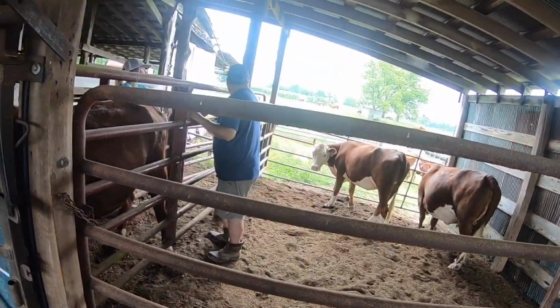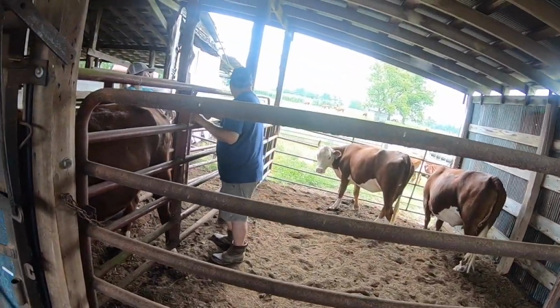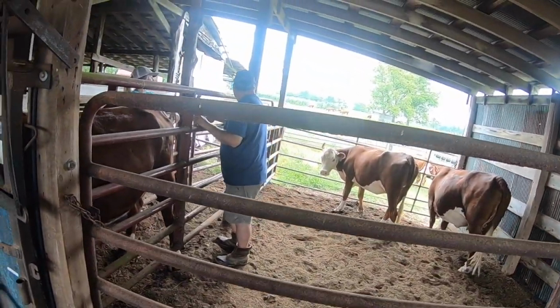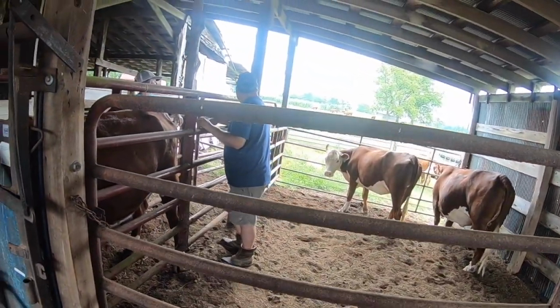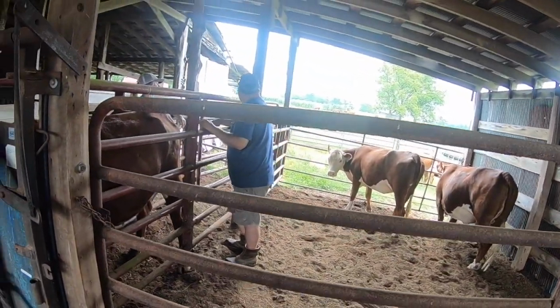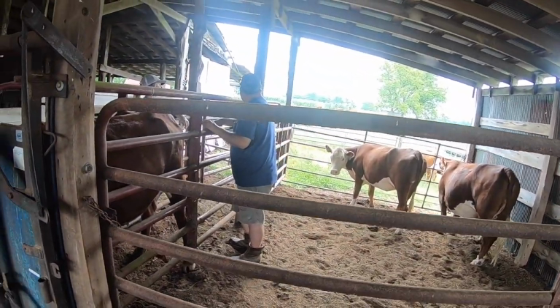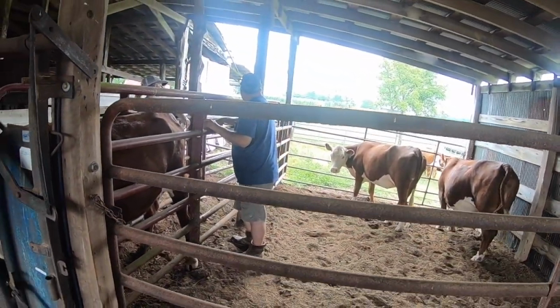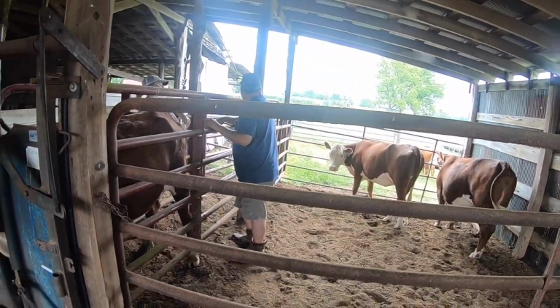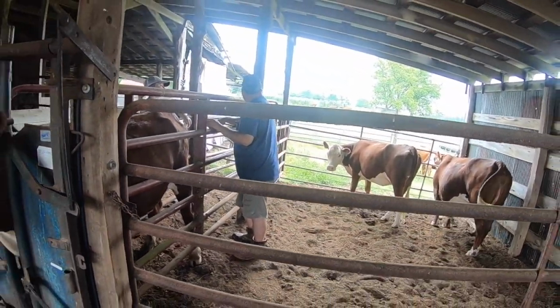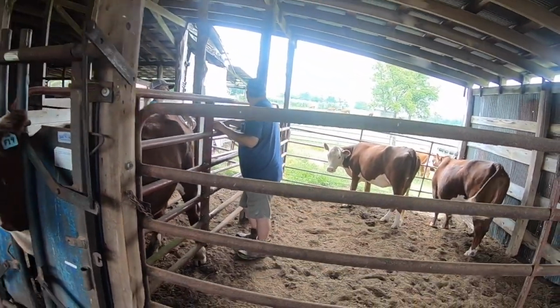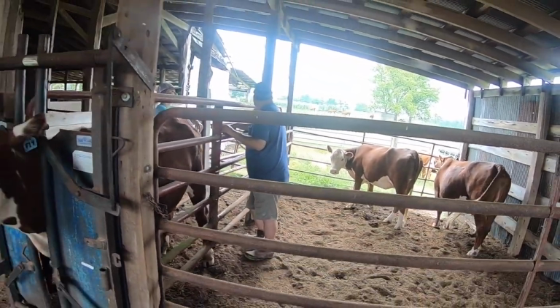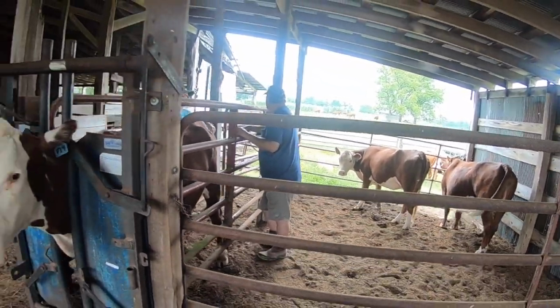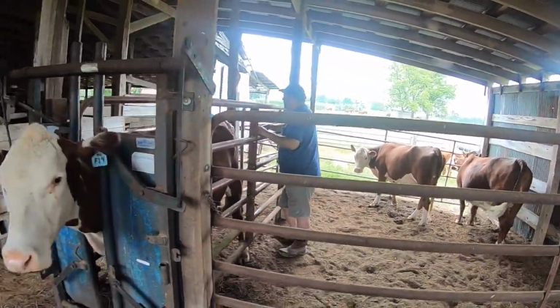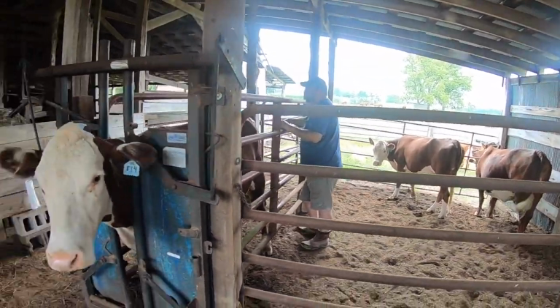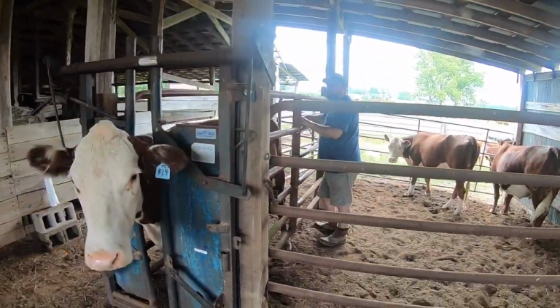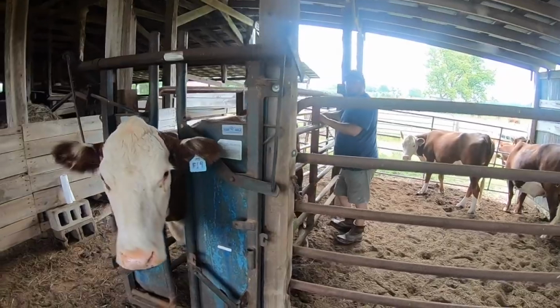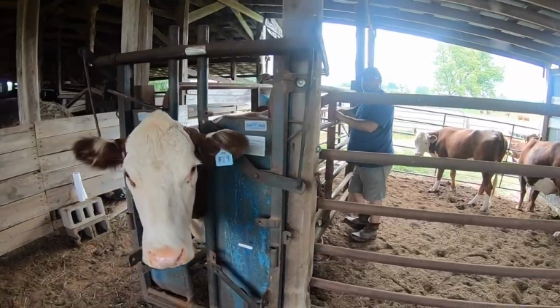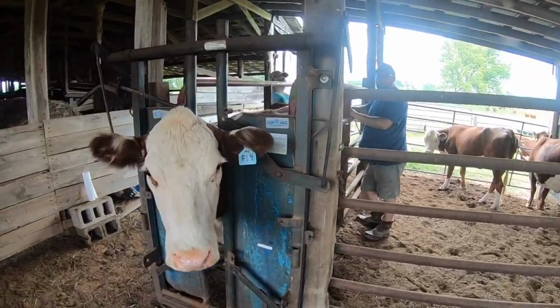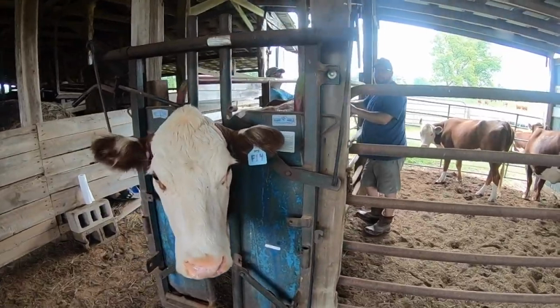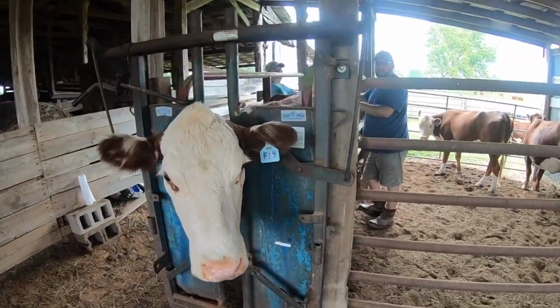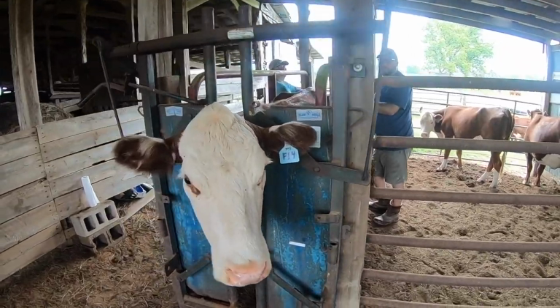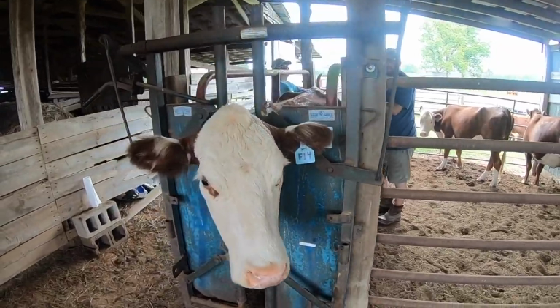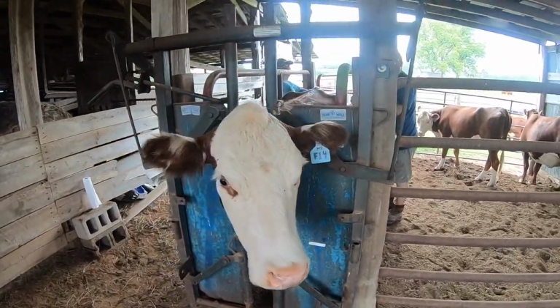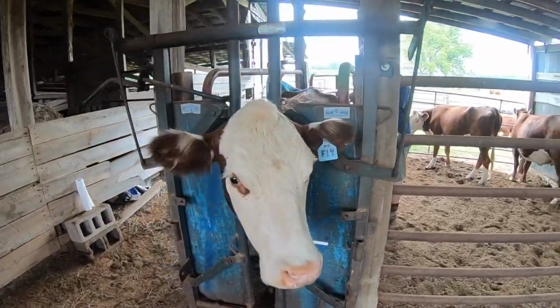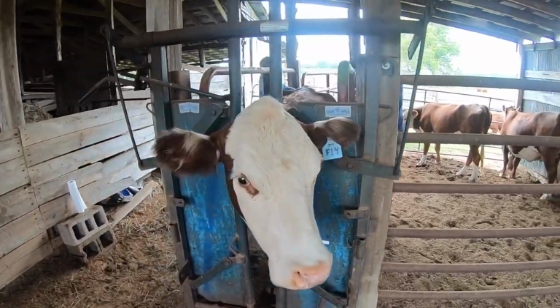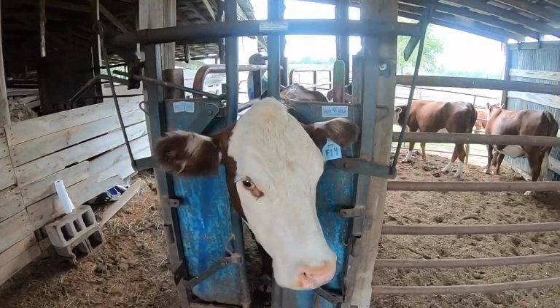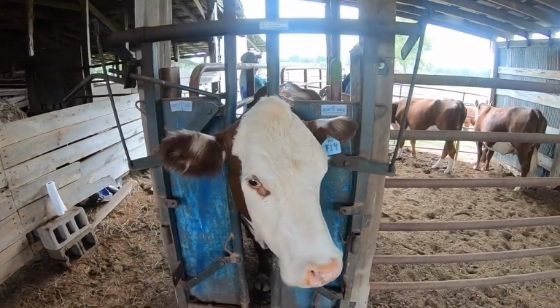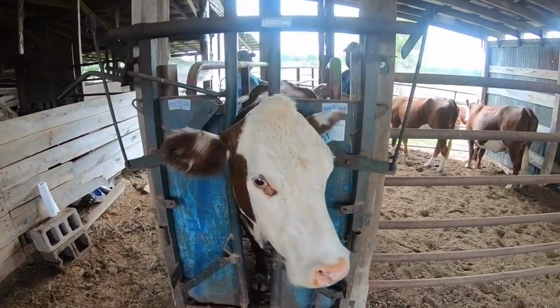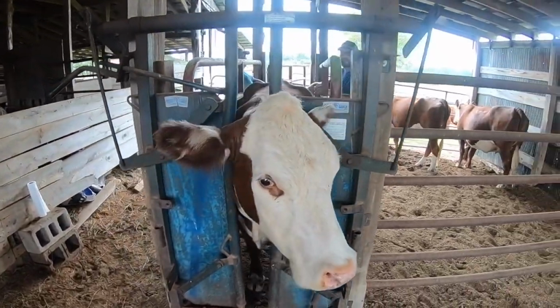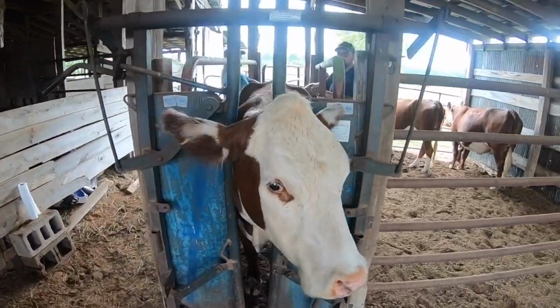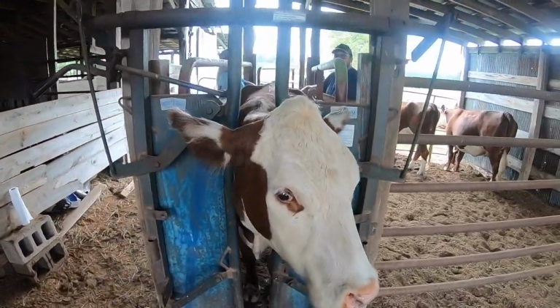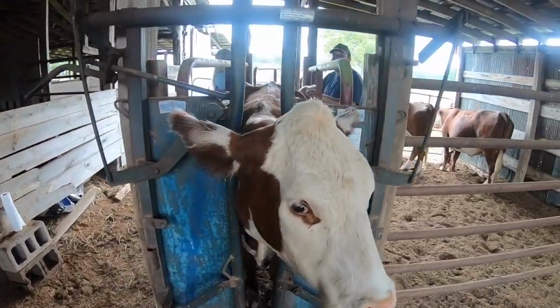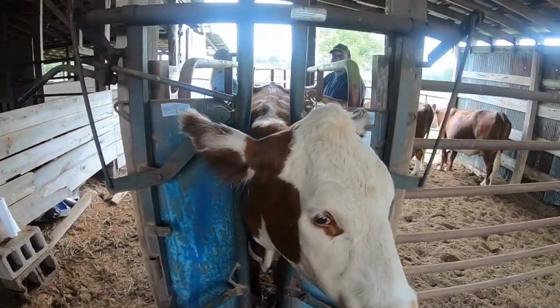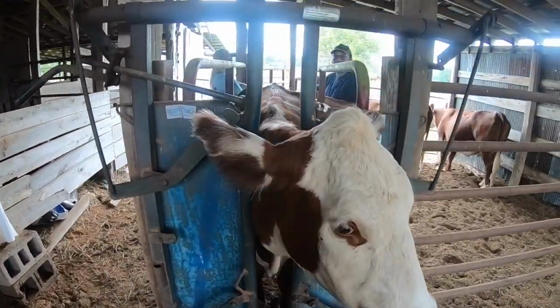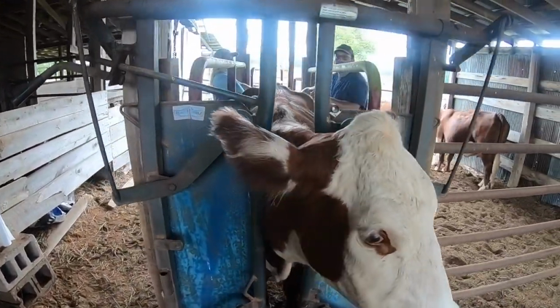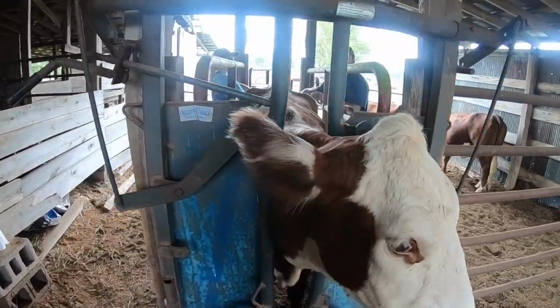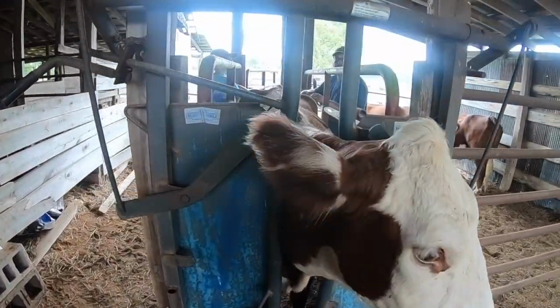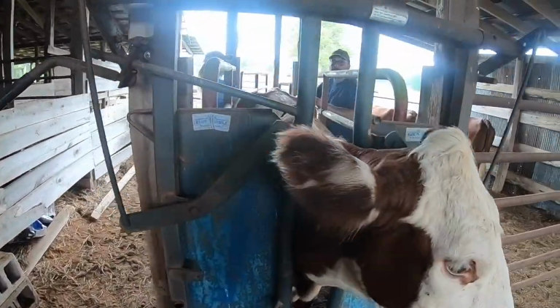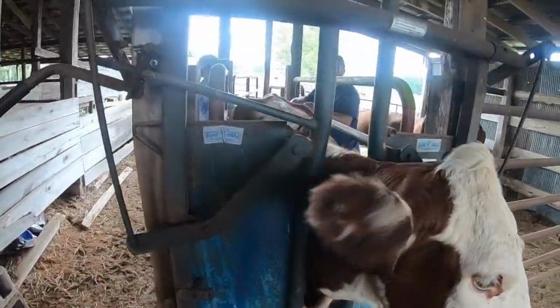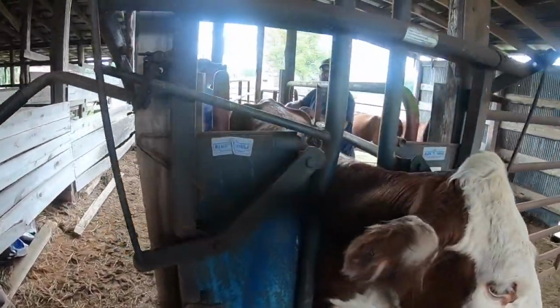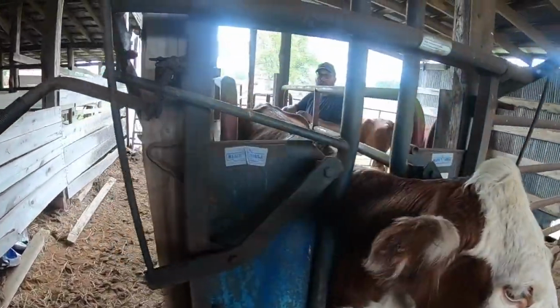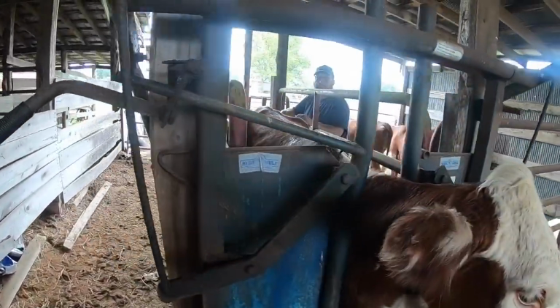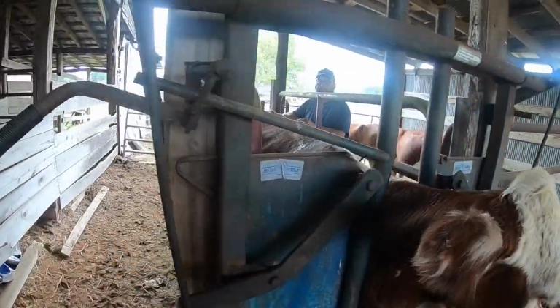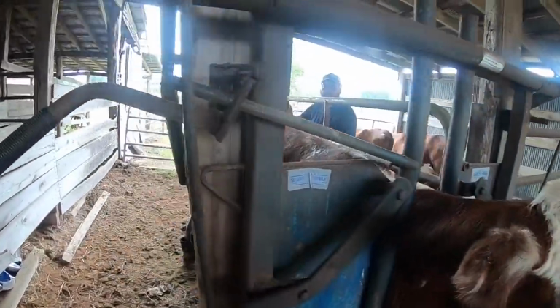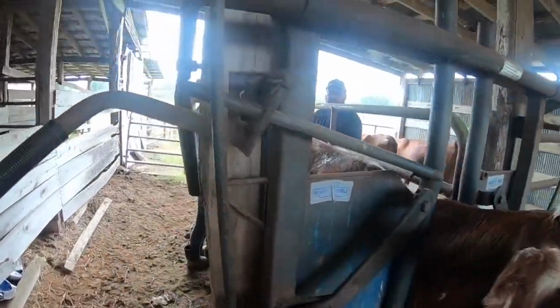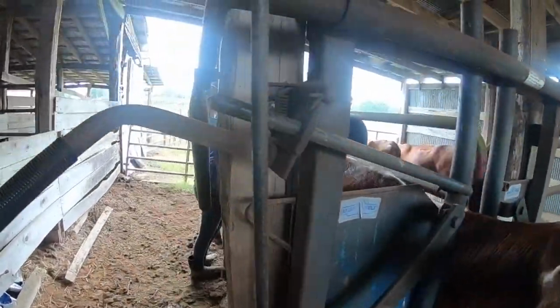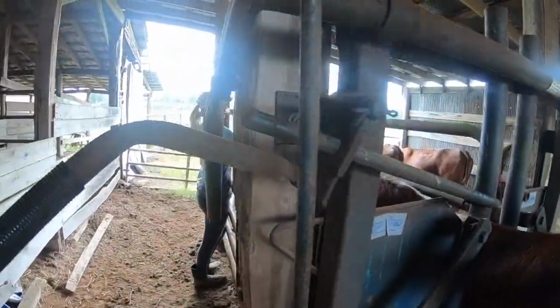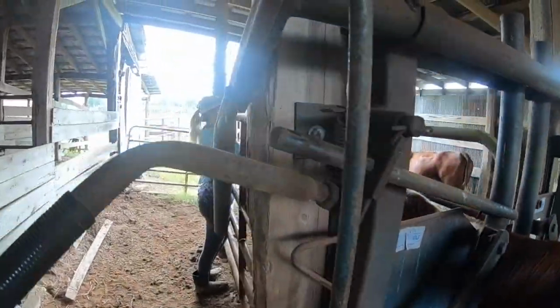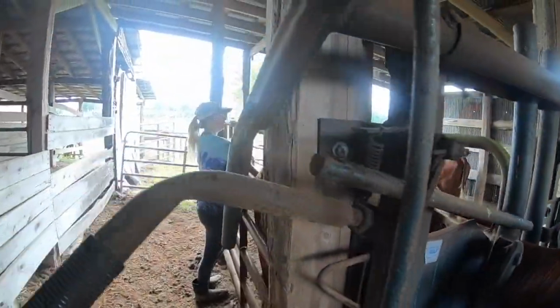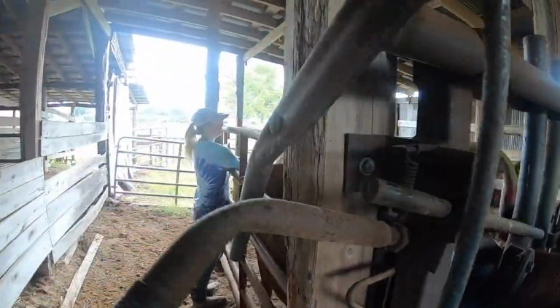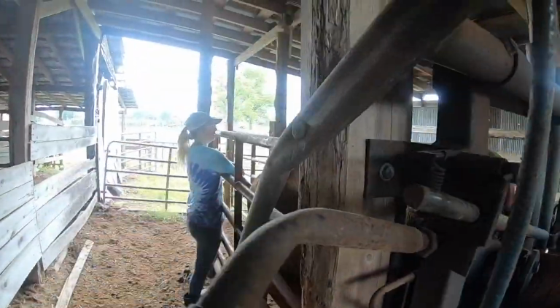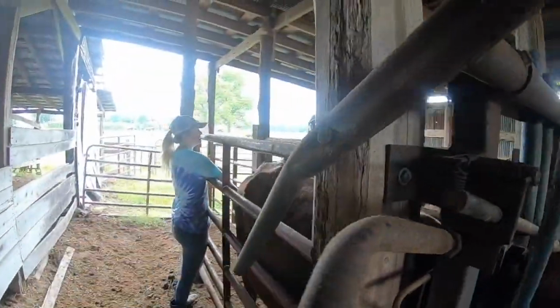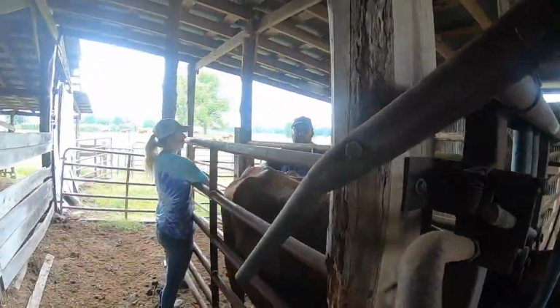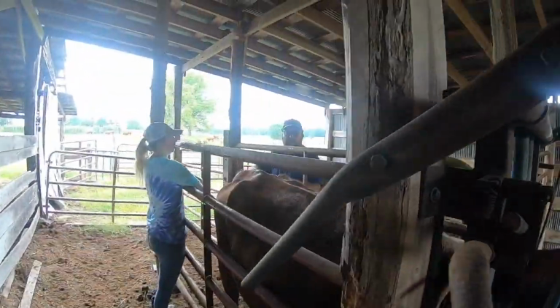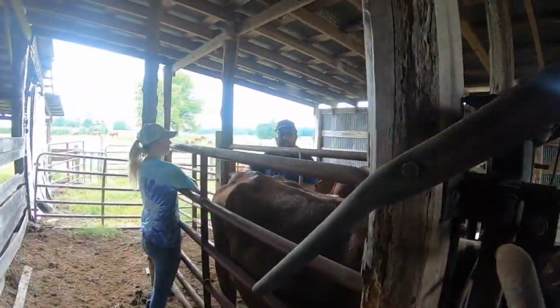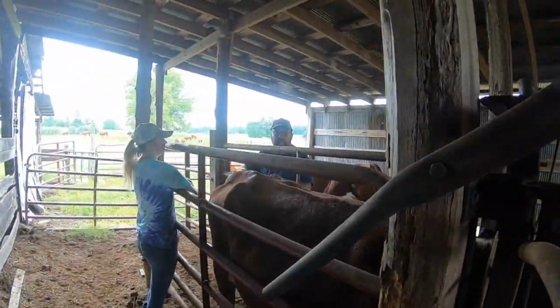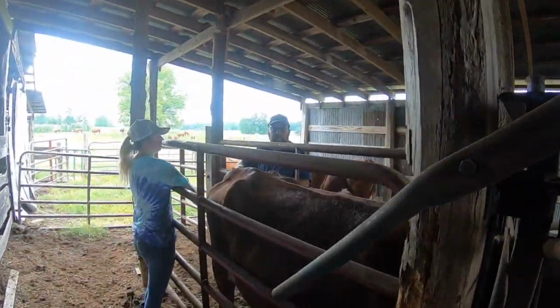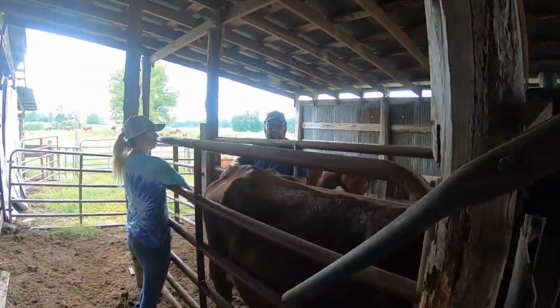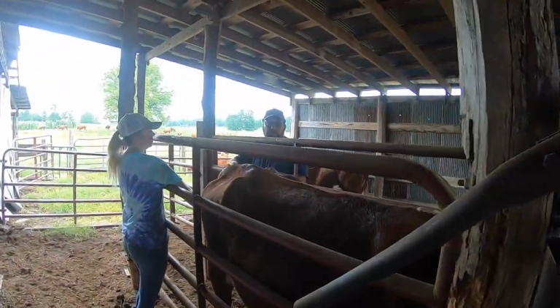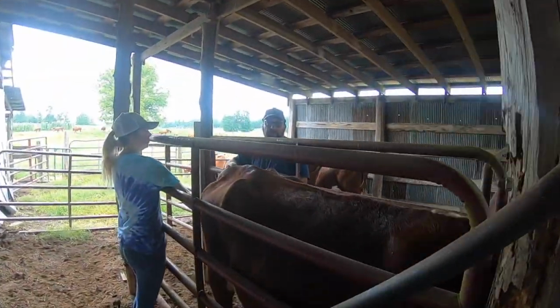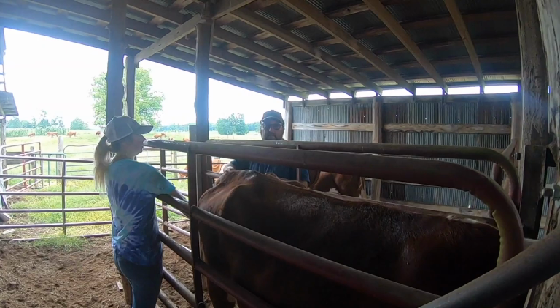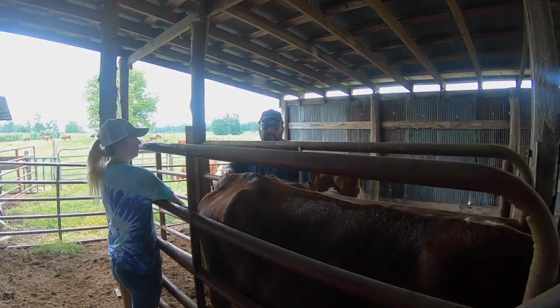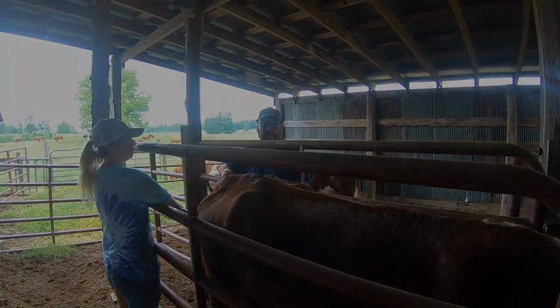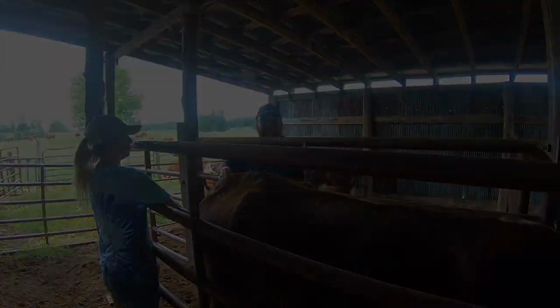Good morning from Belgreen, Alabama. This is some of our registered Herefords and we're going to do some blood testing today.